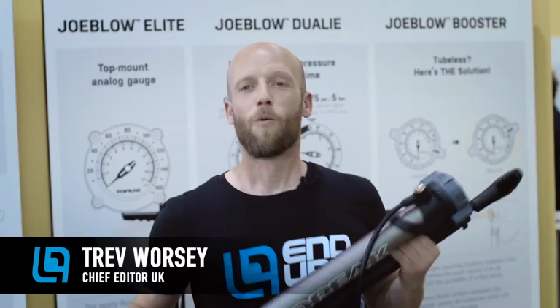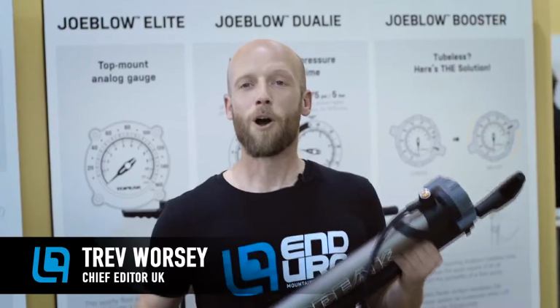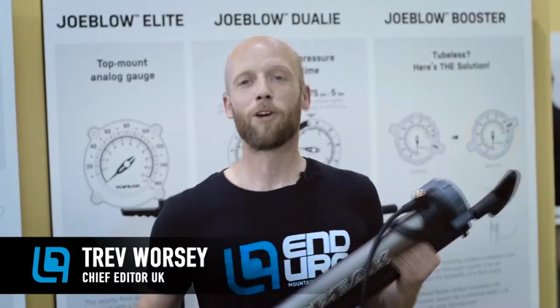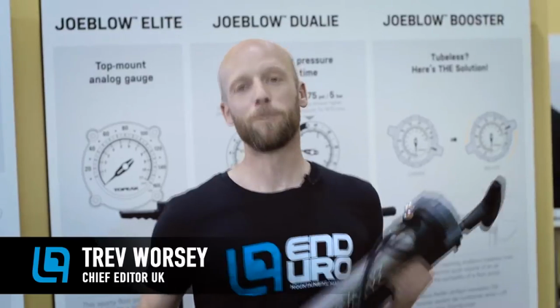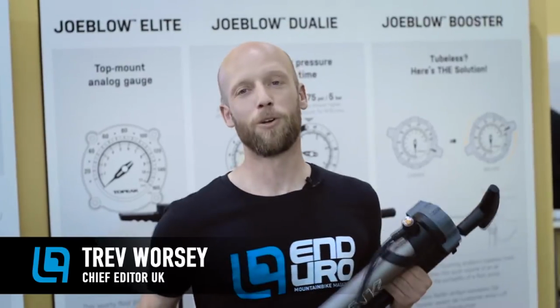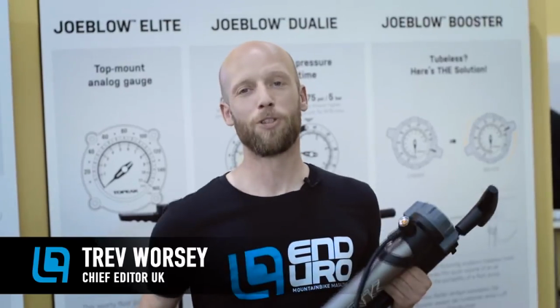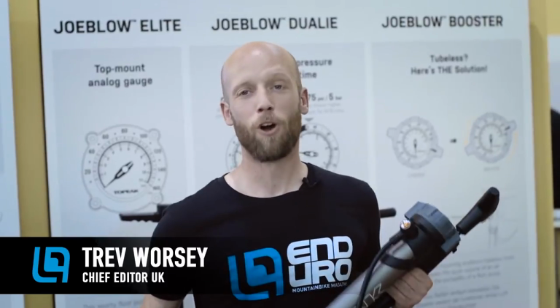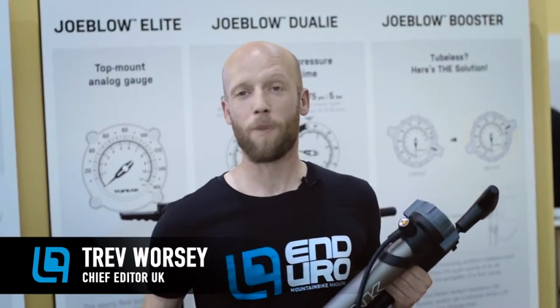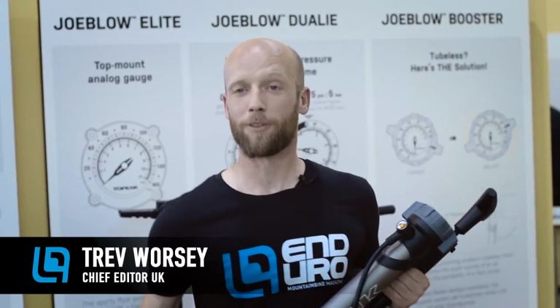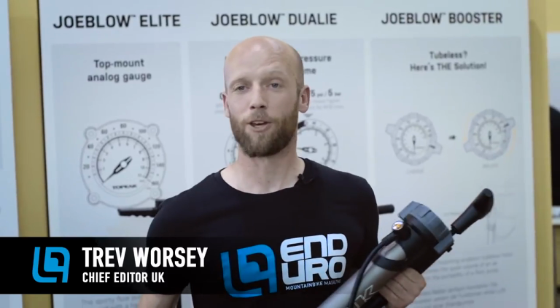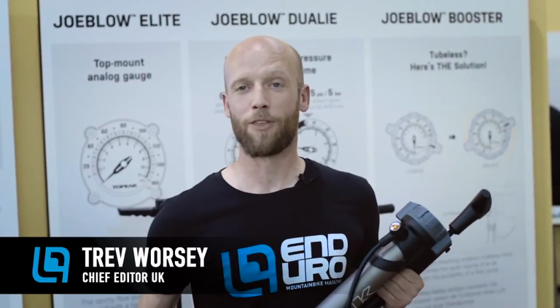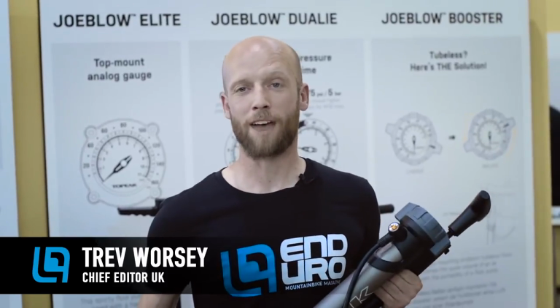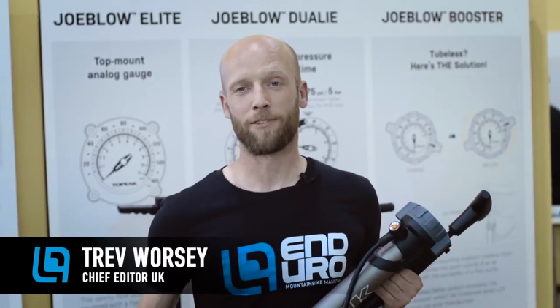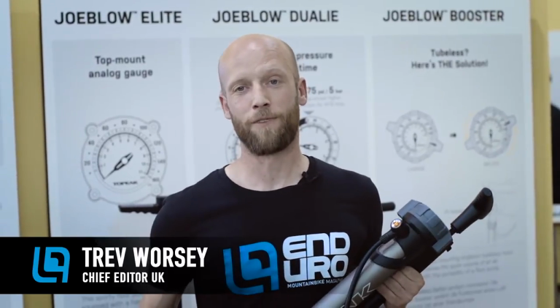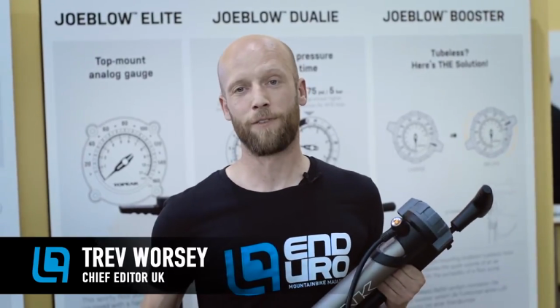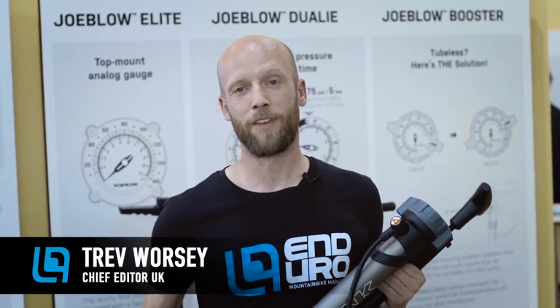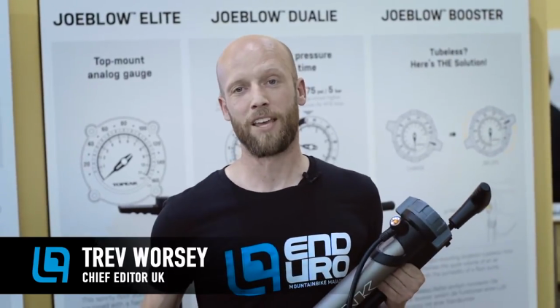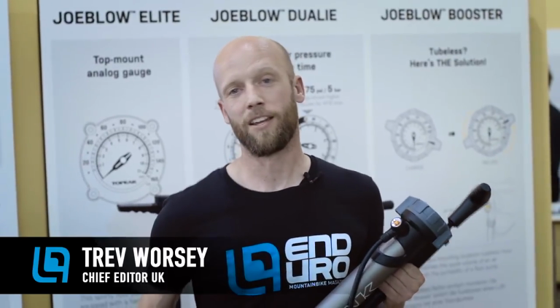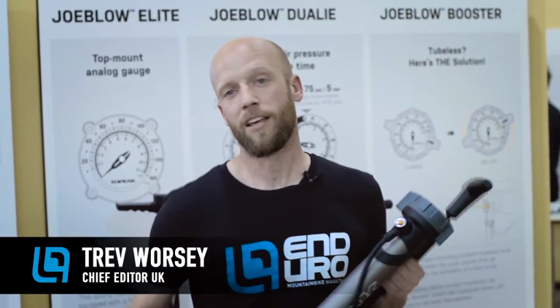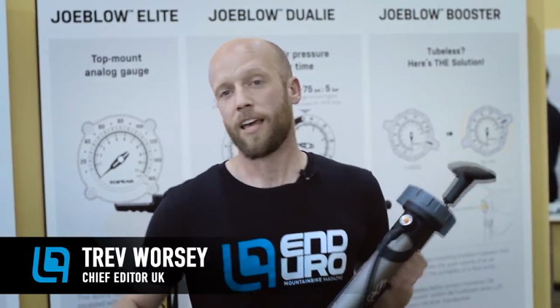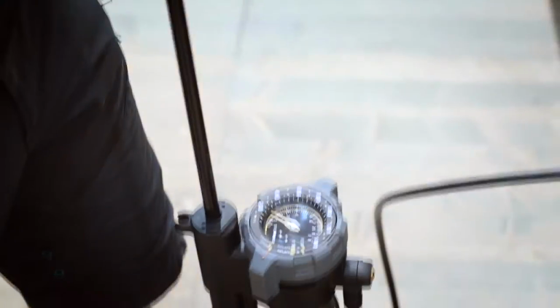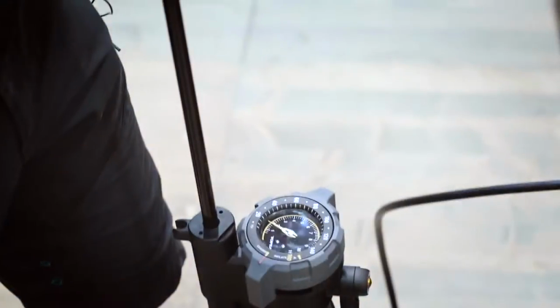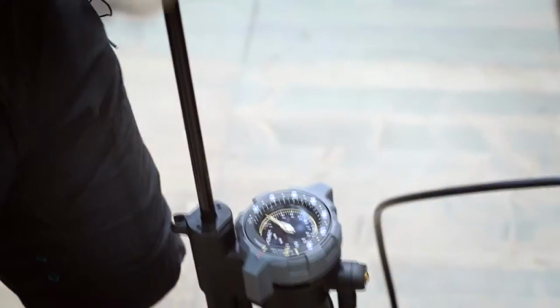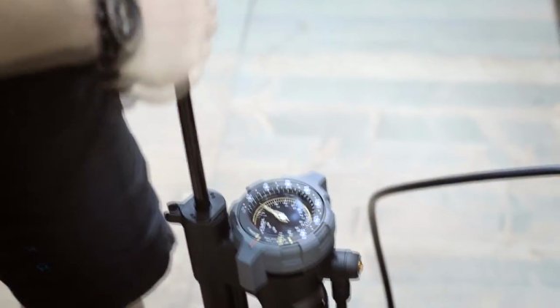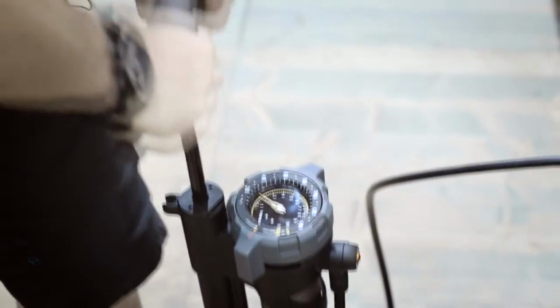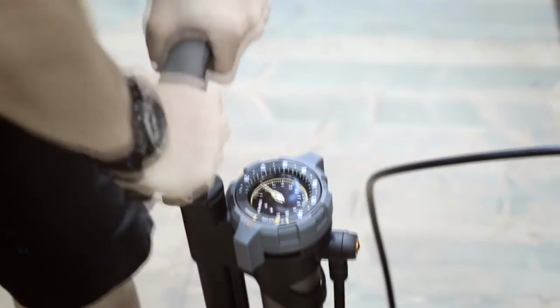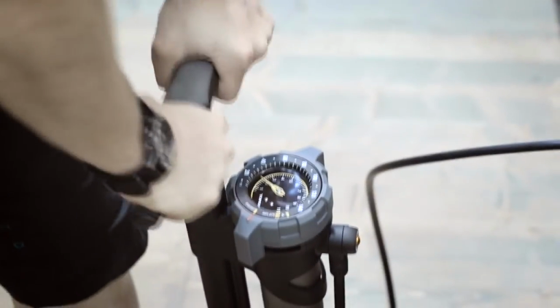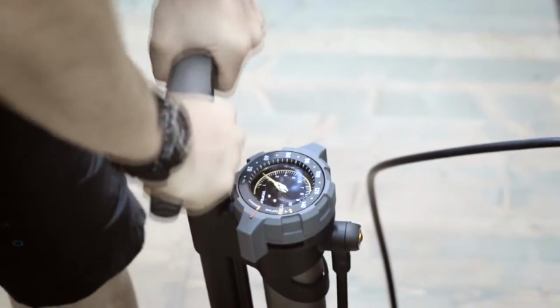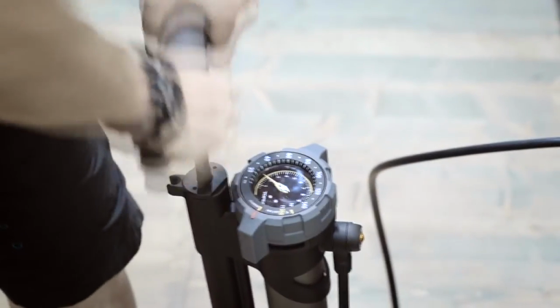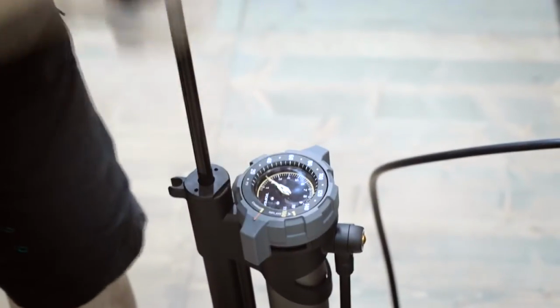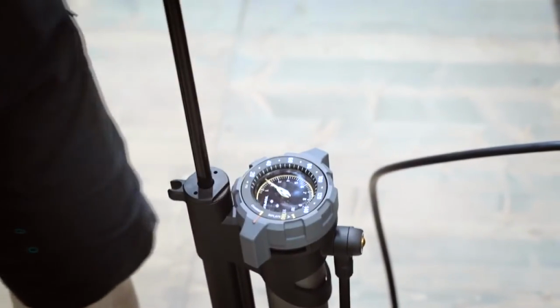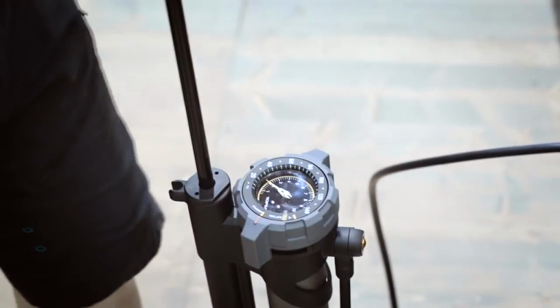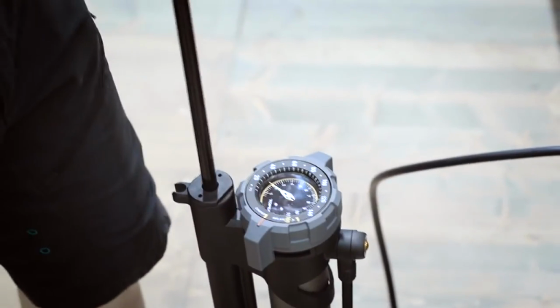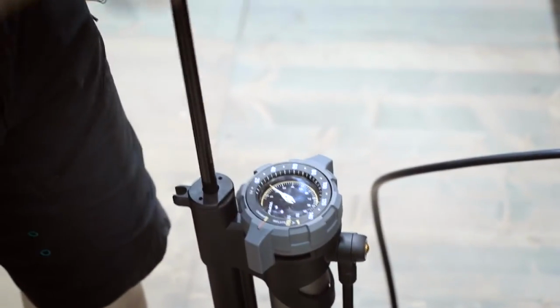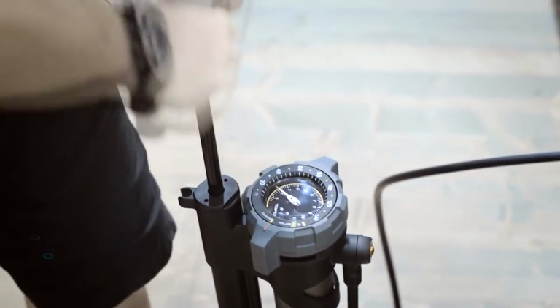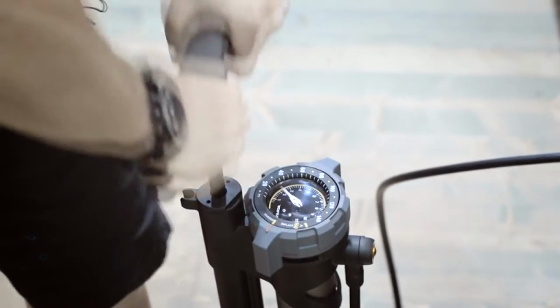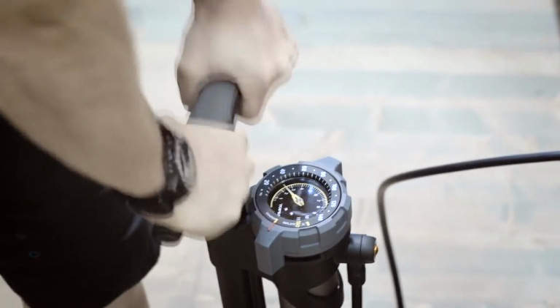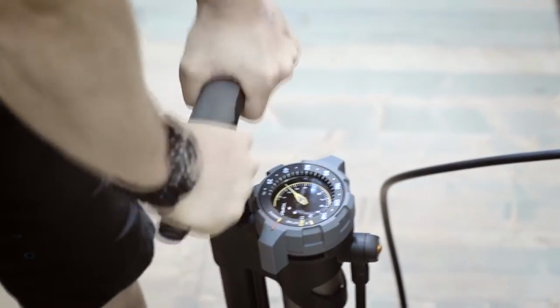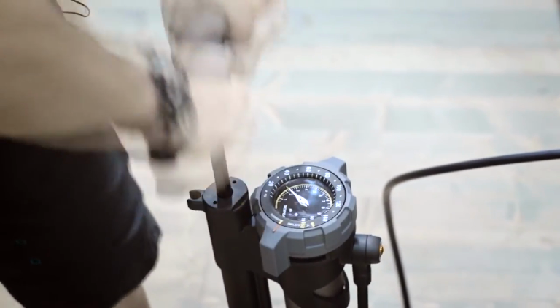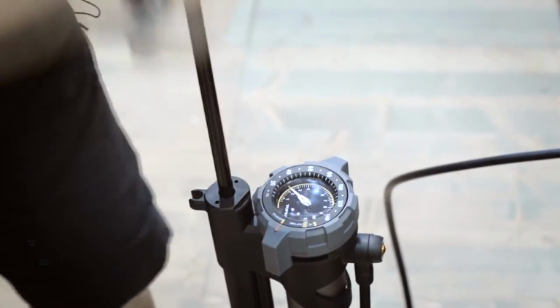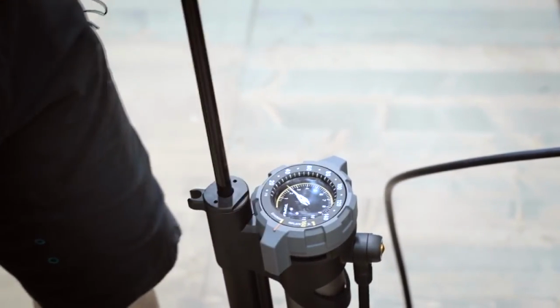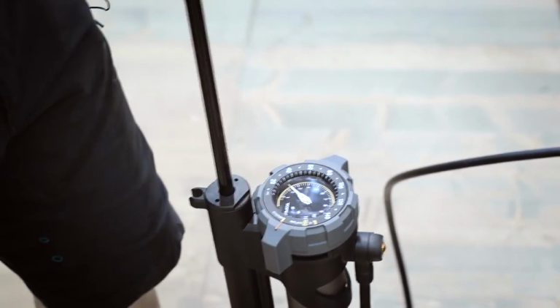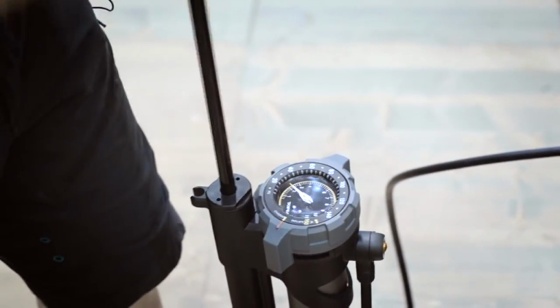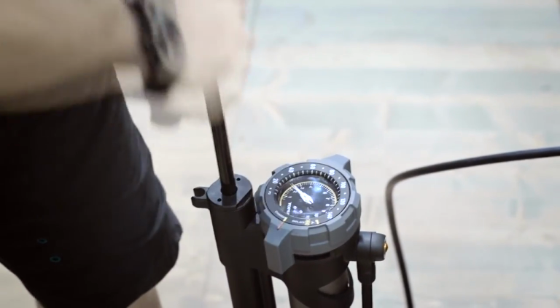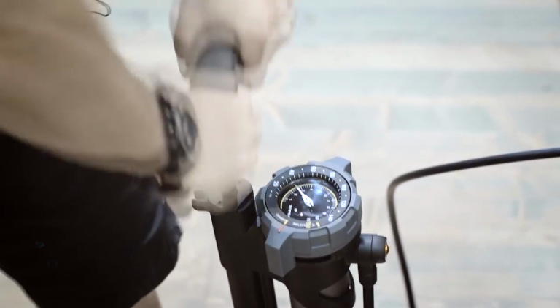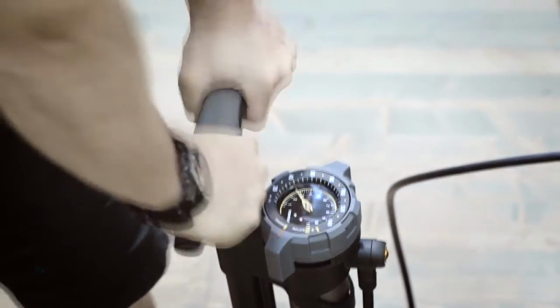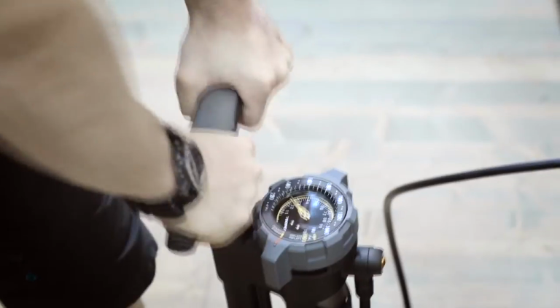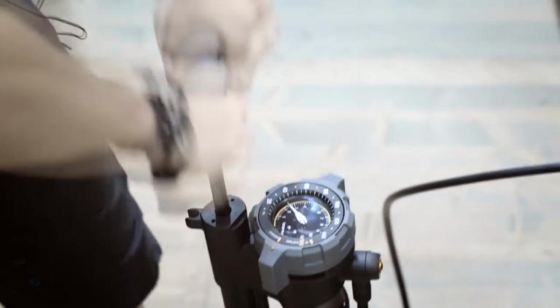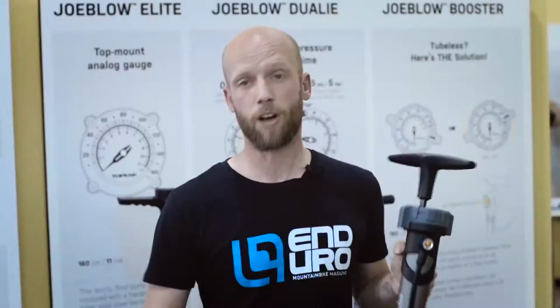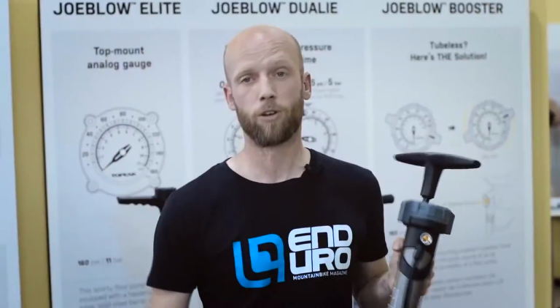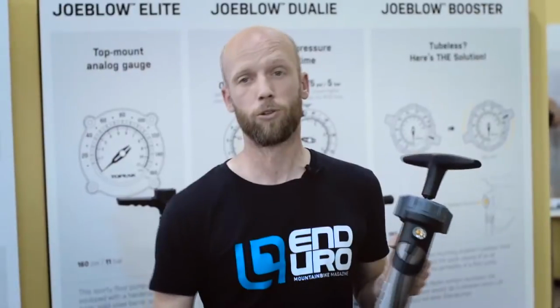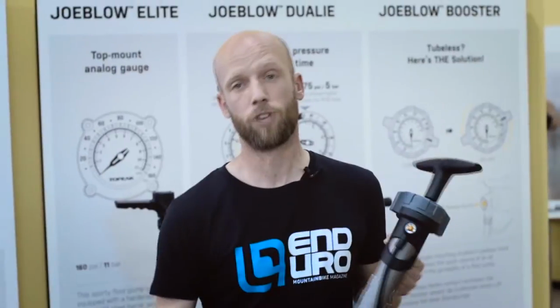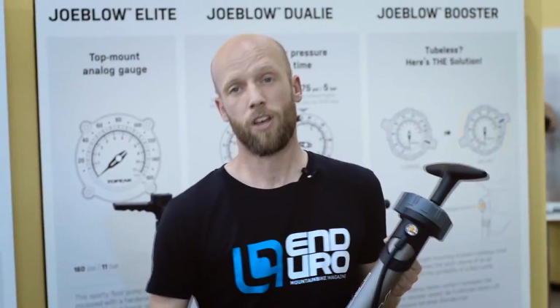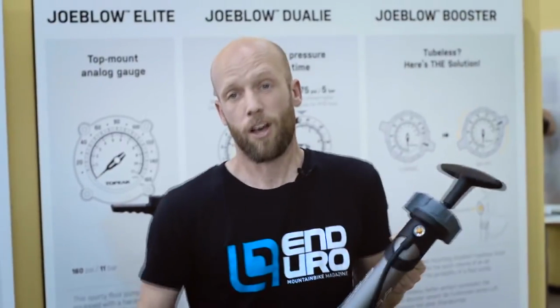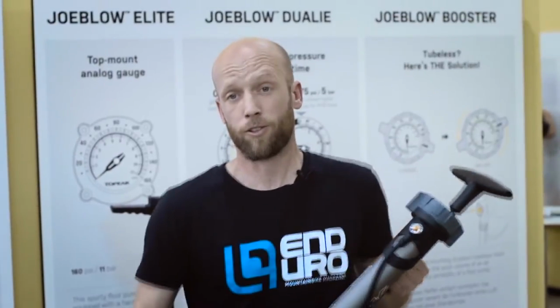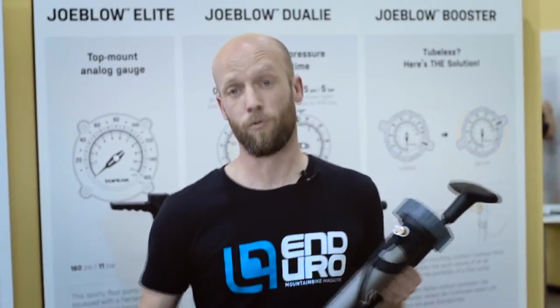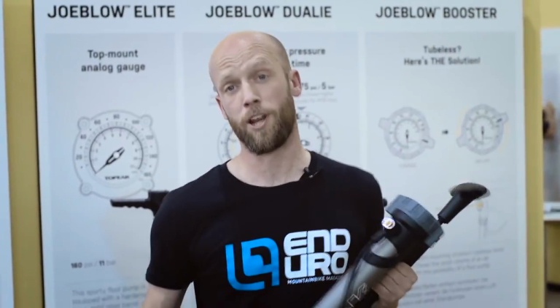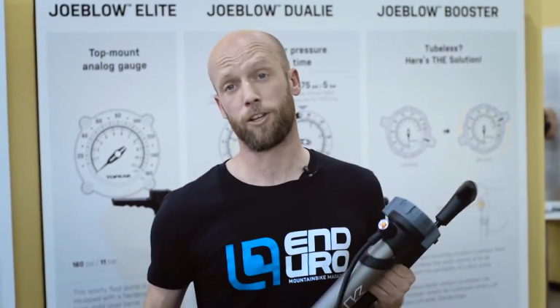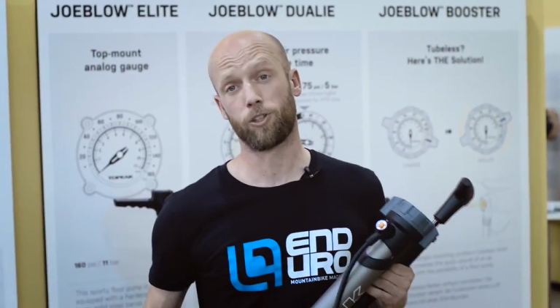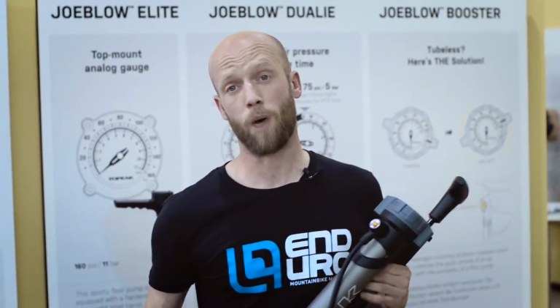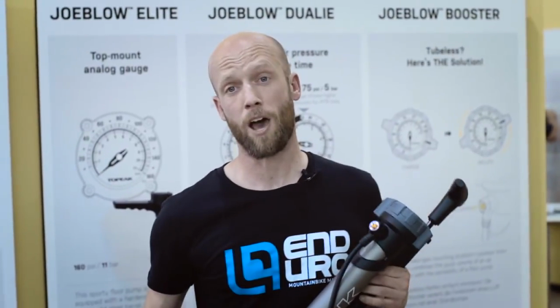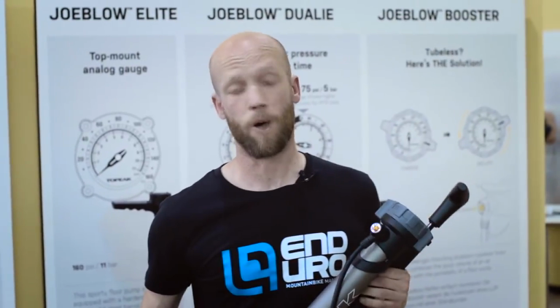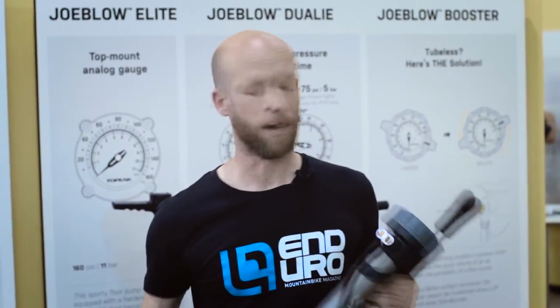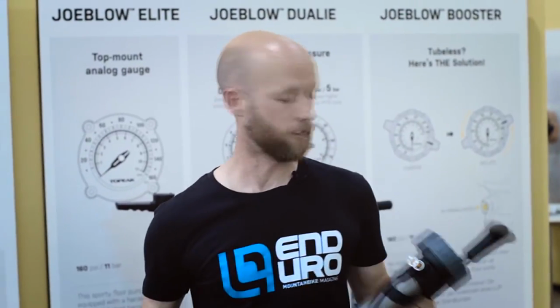Welcome to Endurobike 2015. Nobody likes pumping up tubeless tyres — it often results in bruised knuckles and some really good swear words.